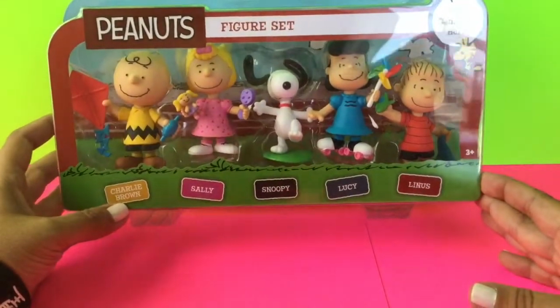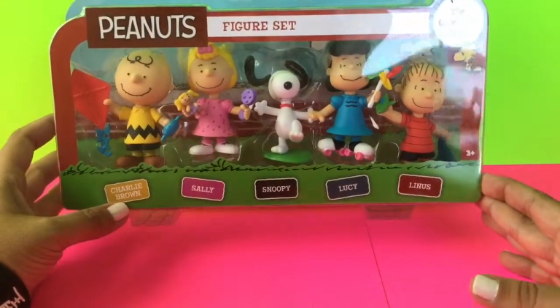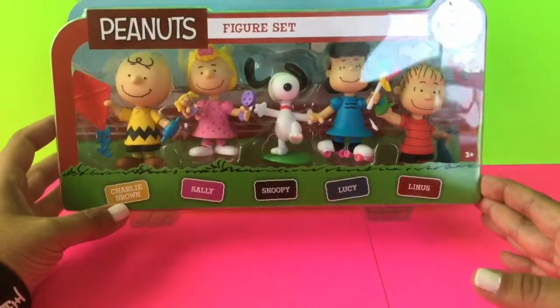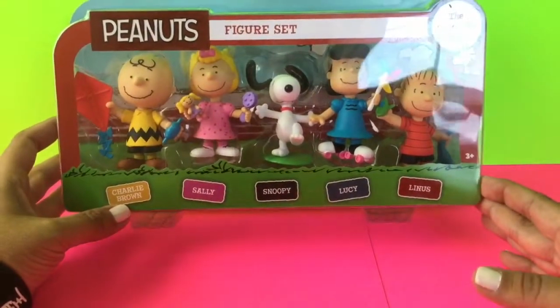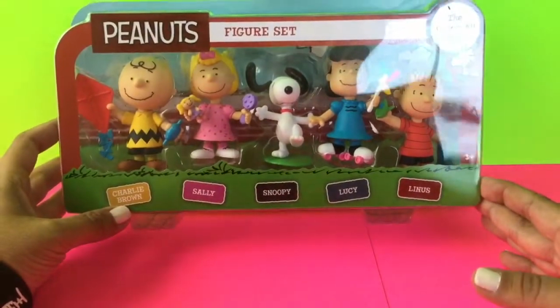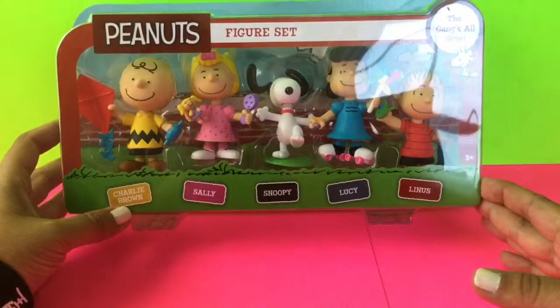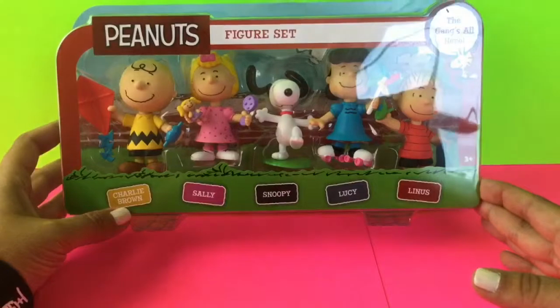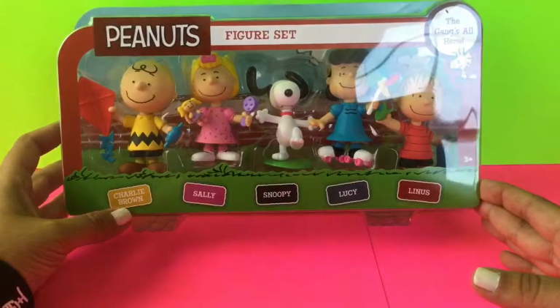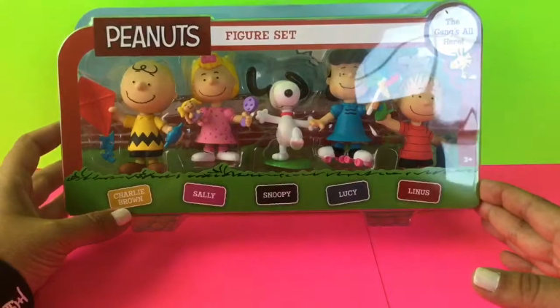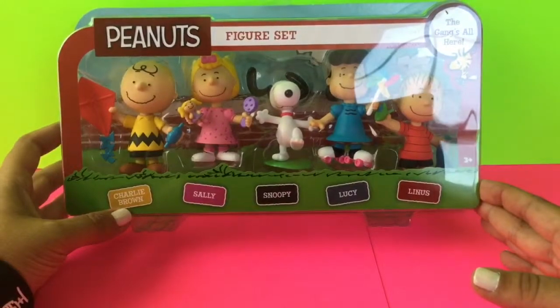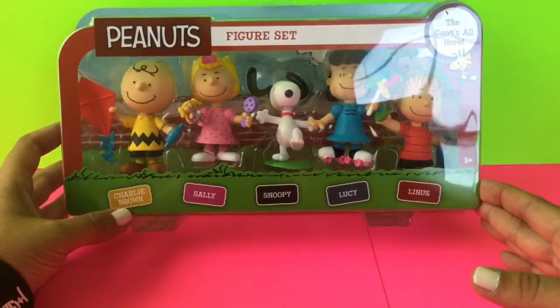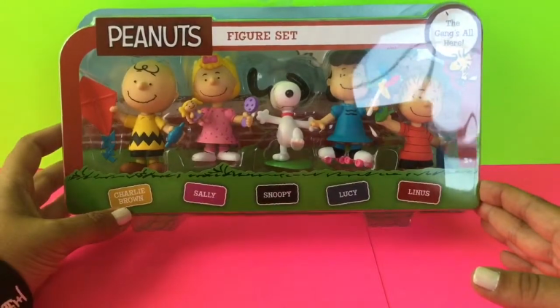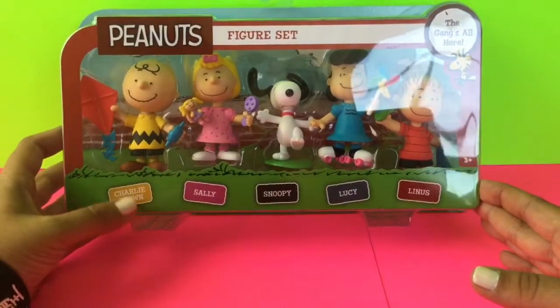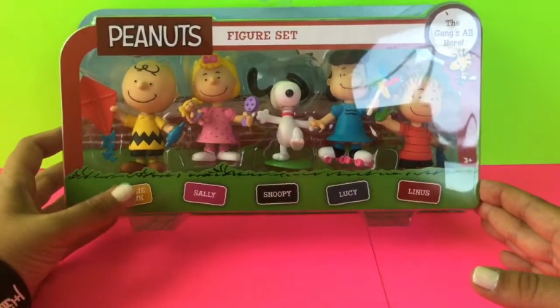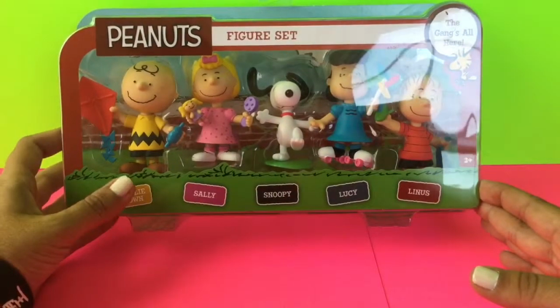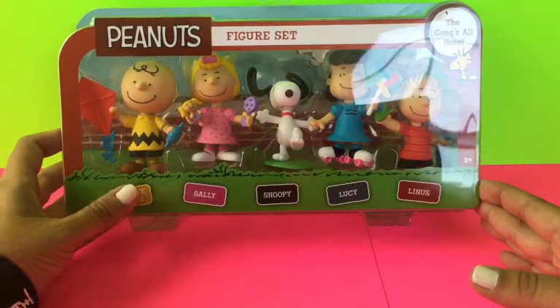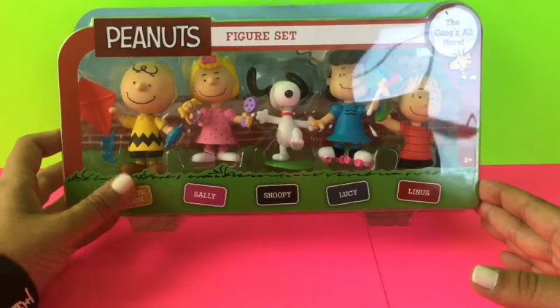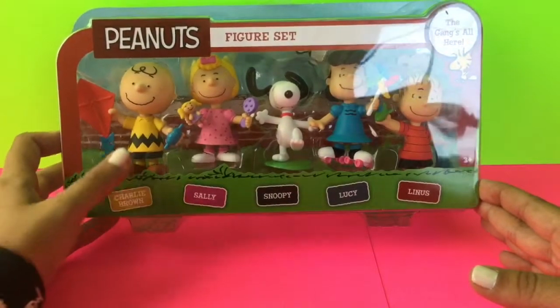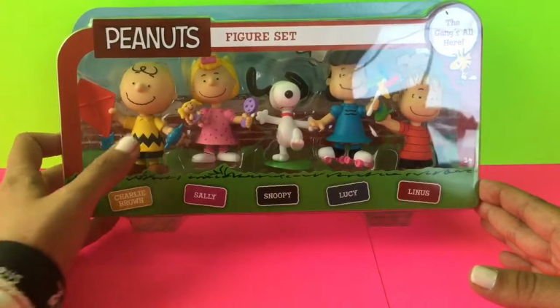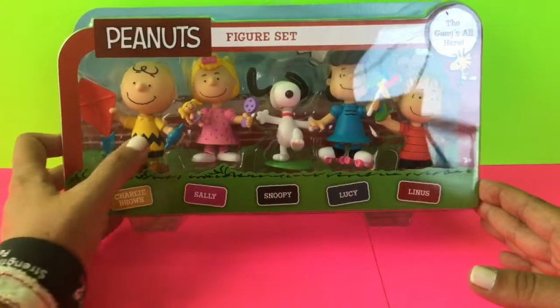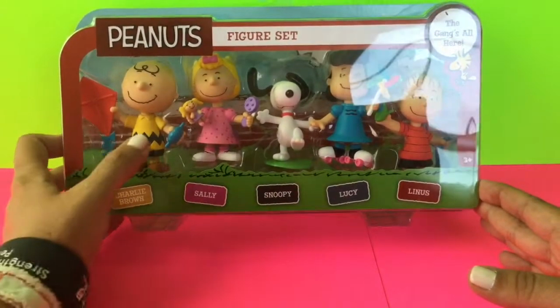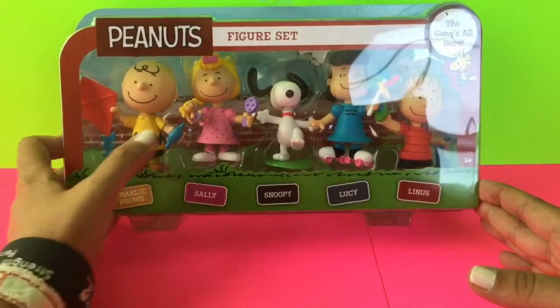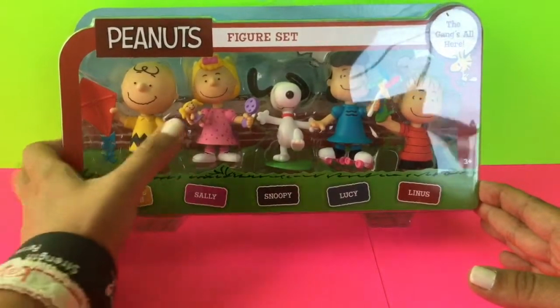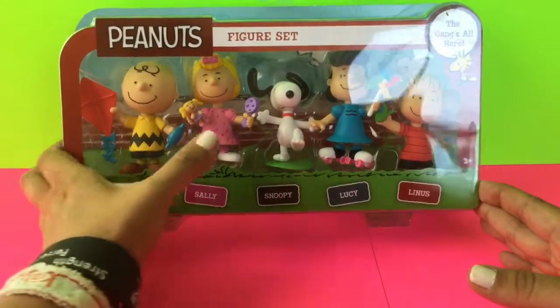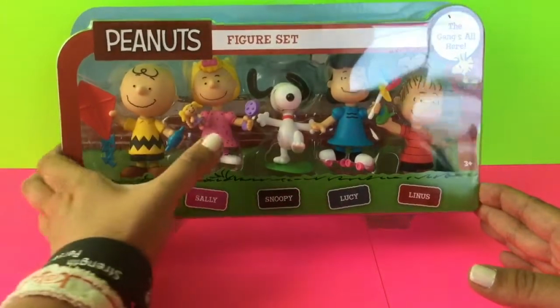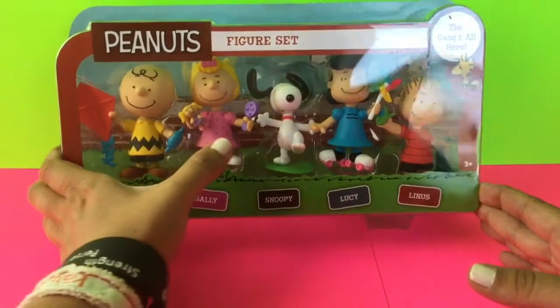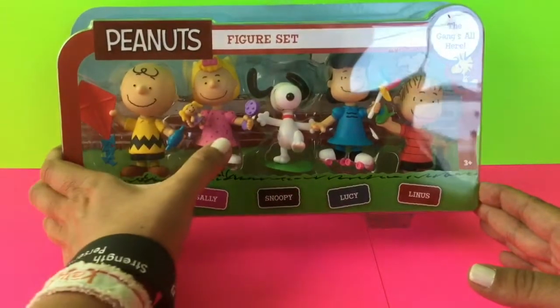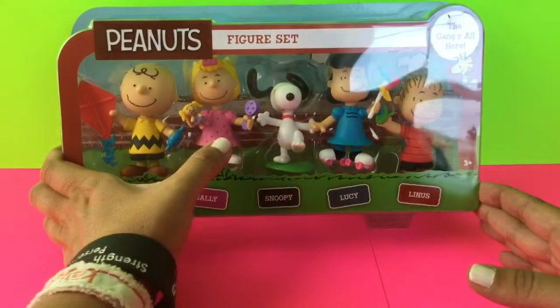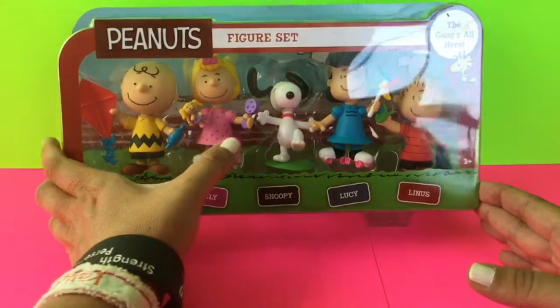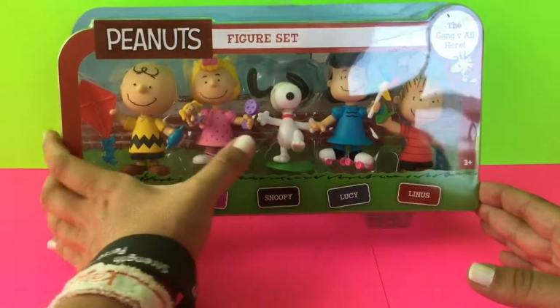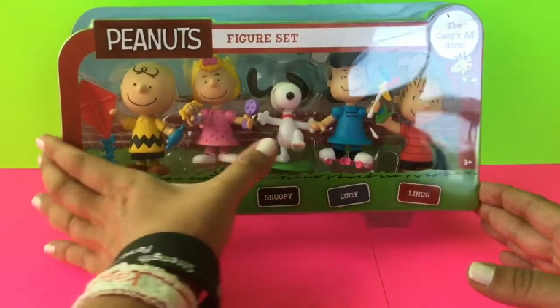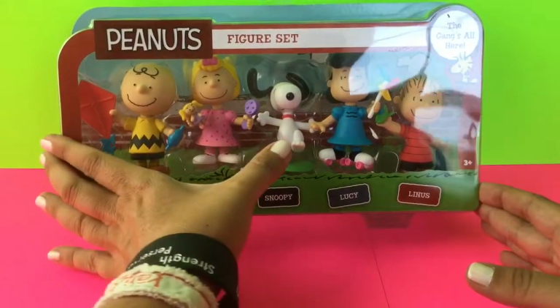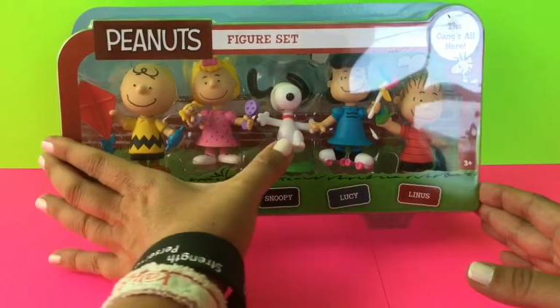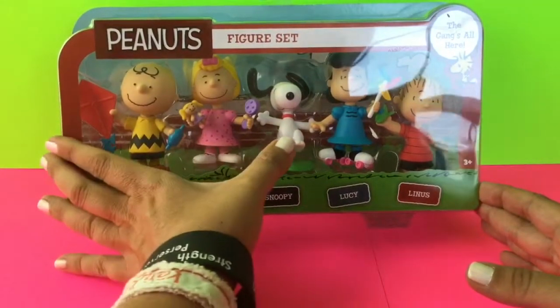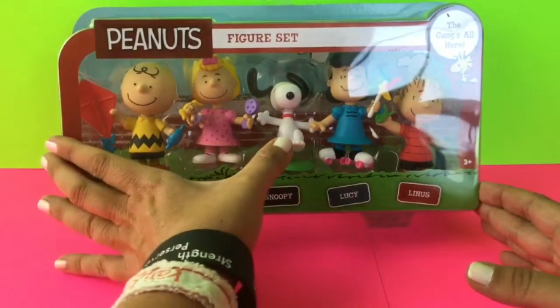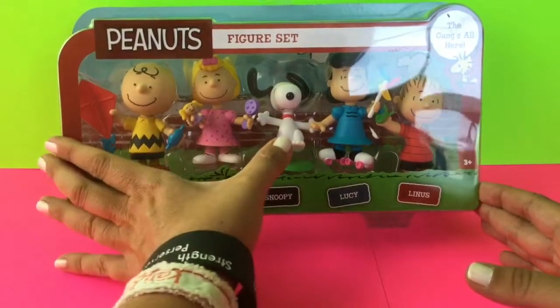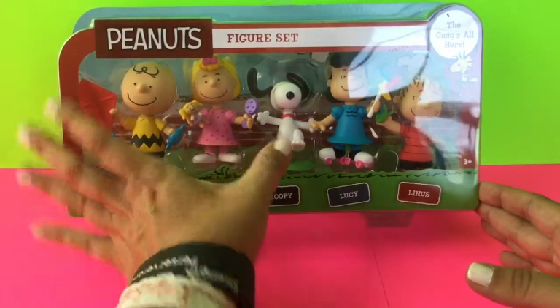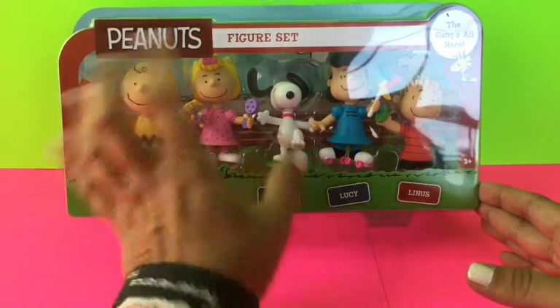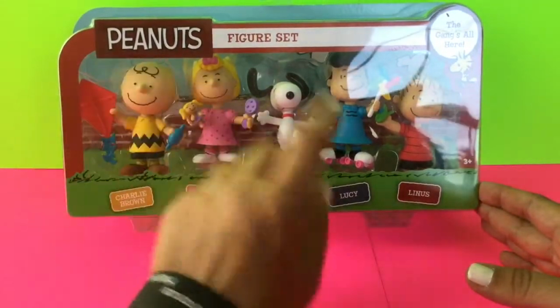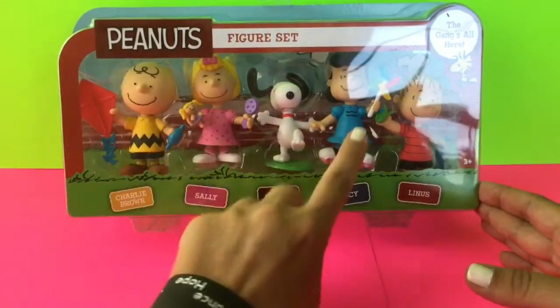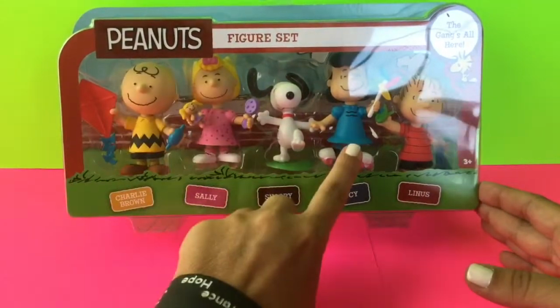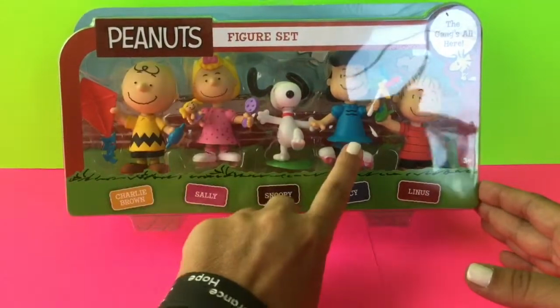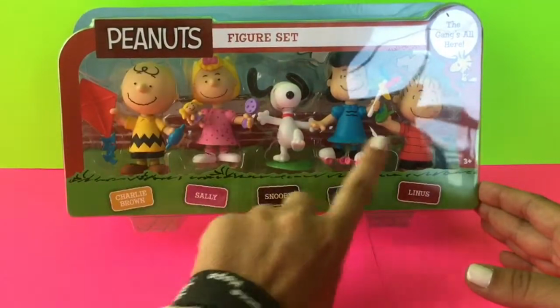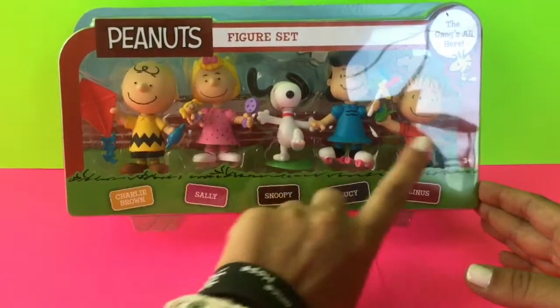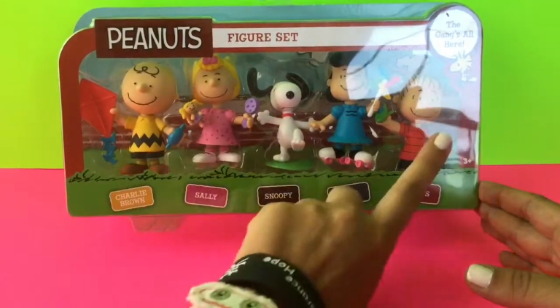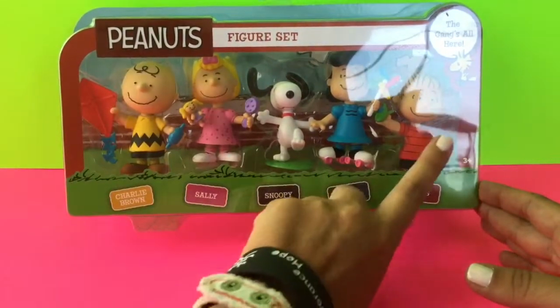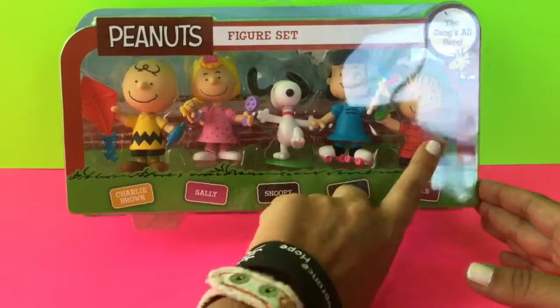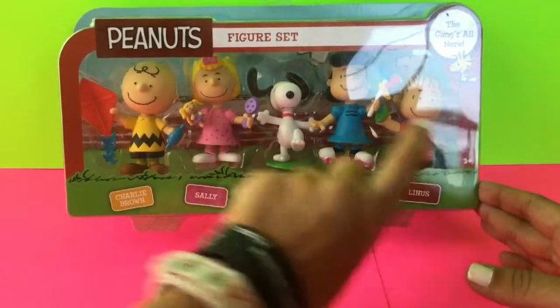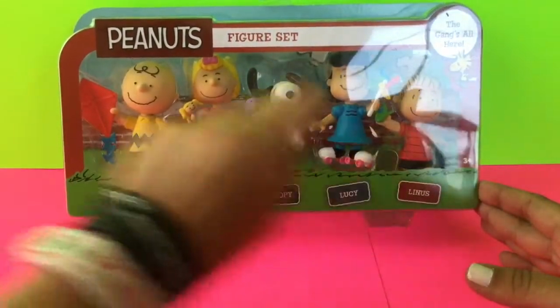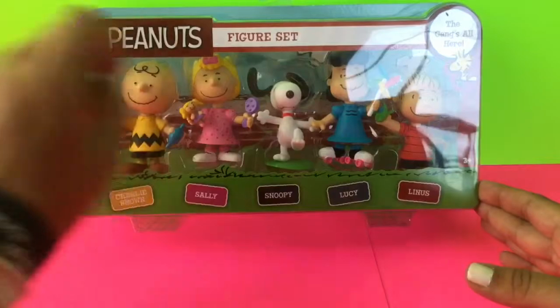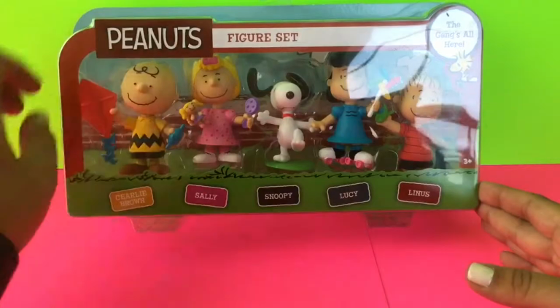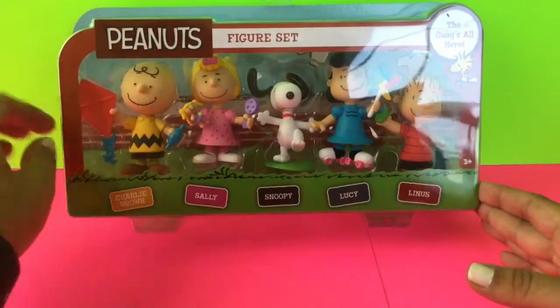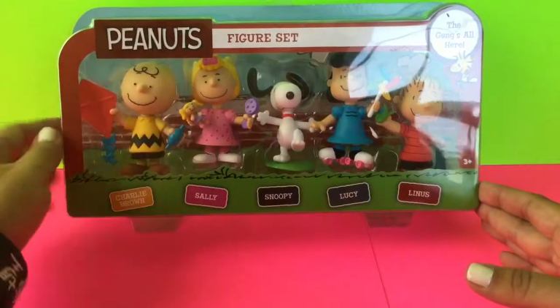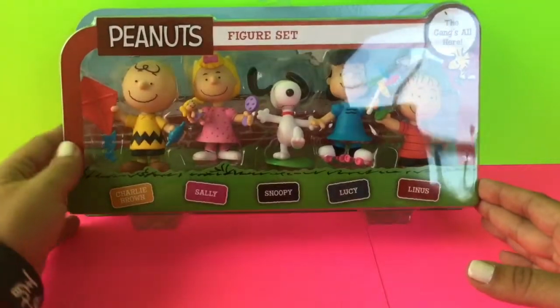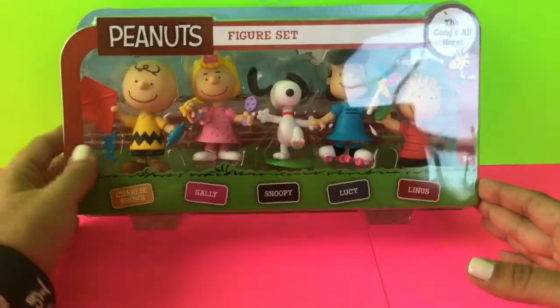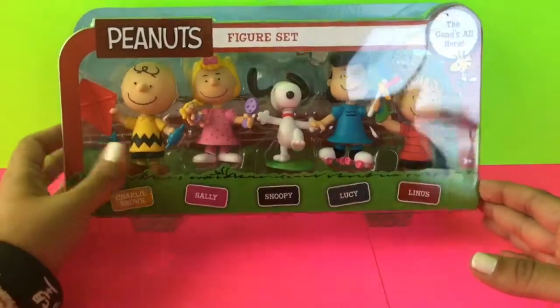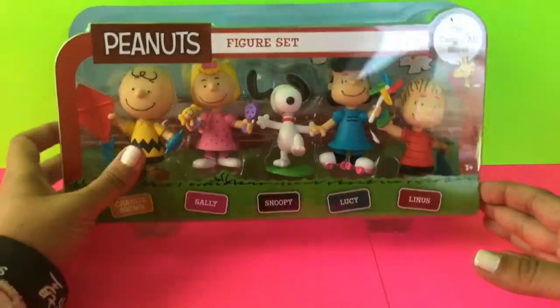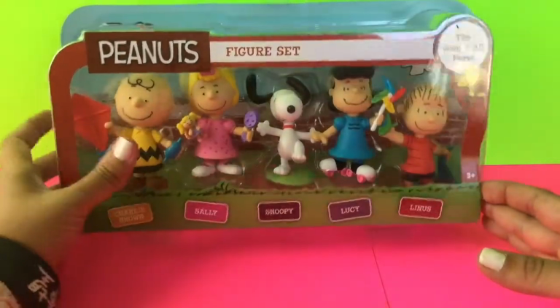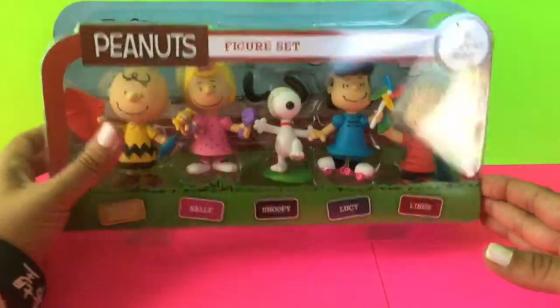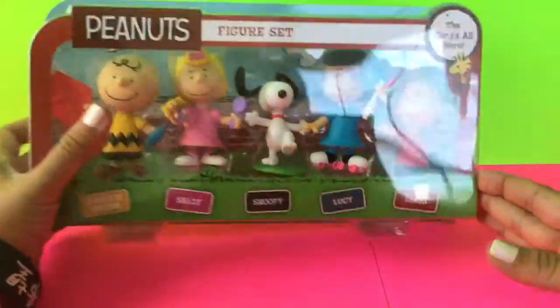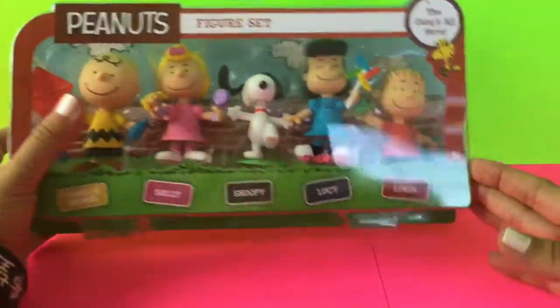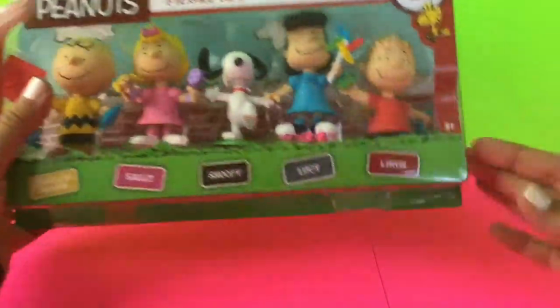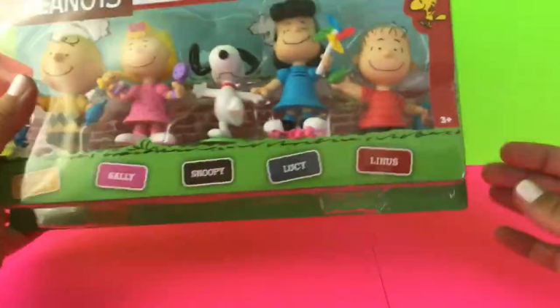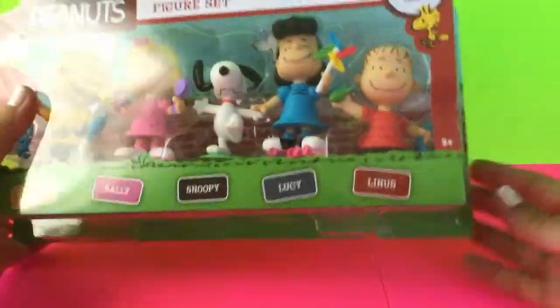So this has all of the characters: Charlie Brown, Sally, Snoopy, Lucy, and Linus. So let's go ahead and open this.